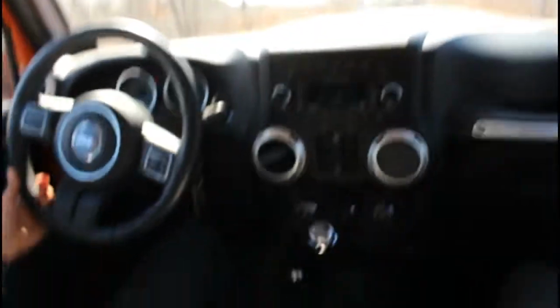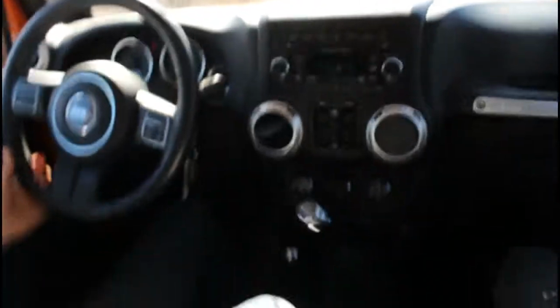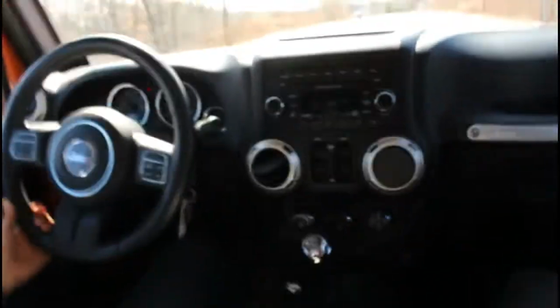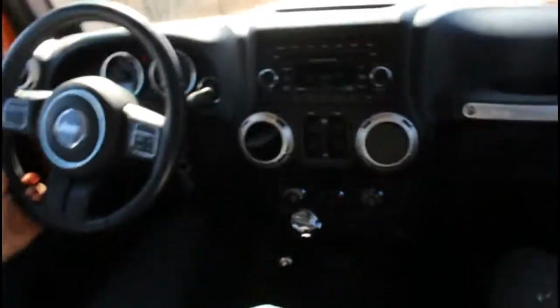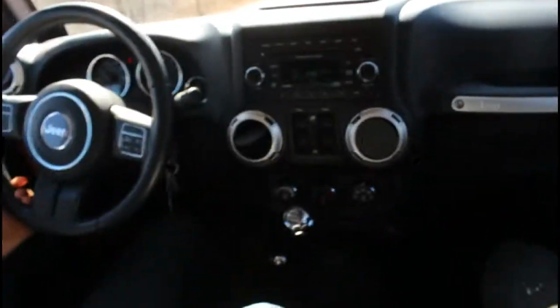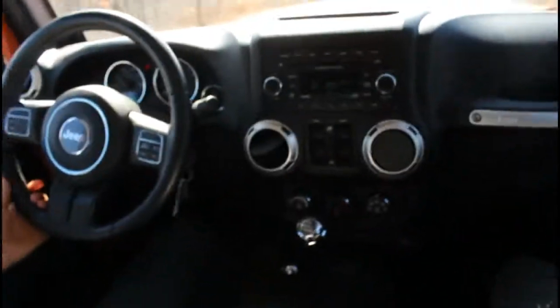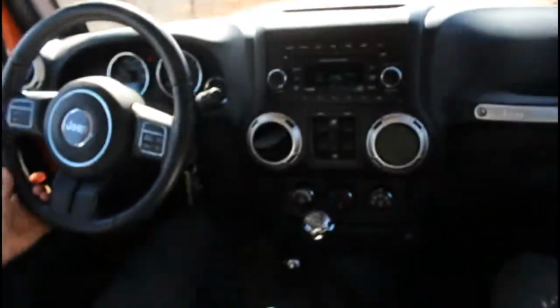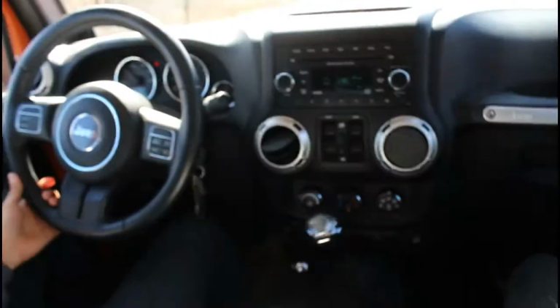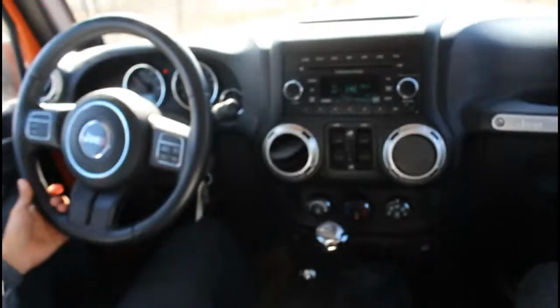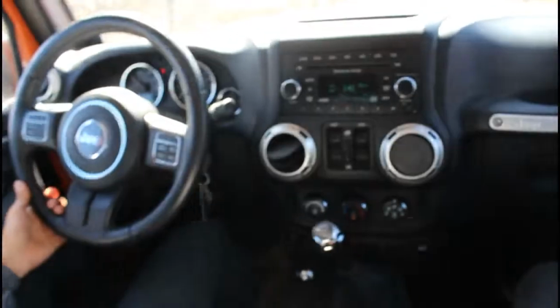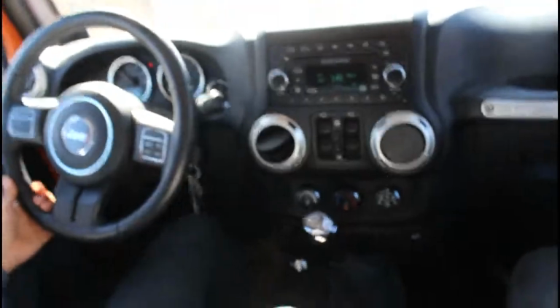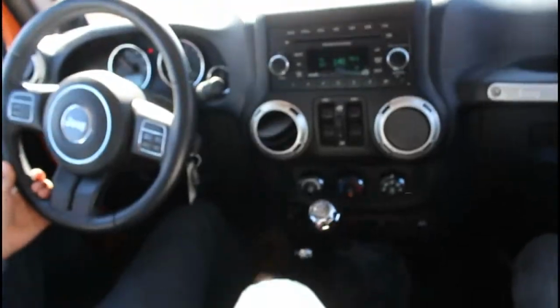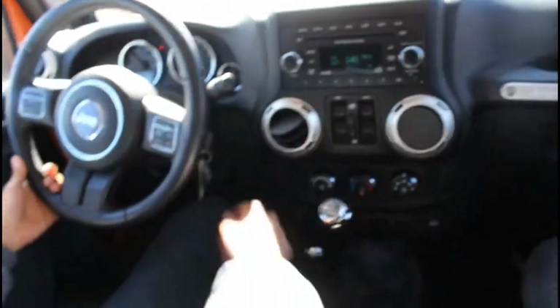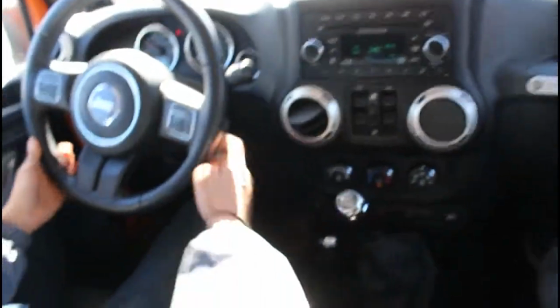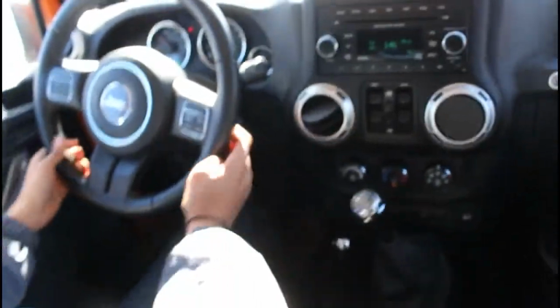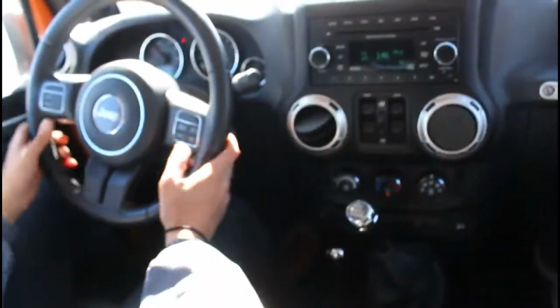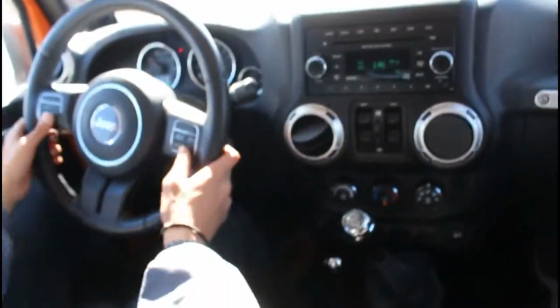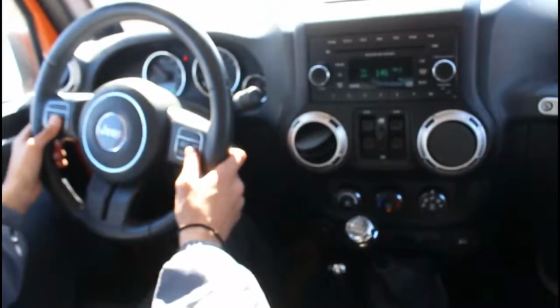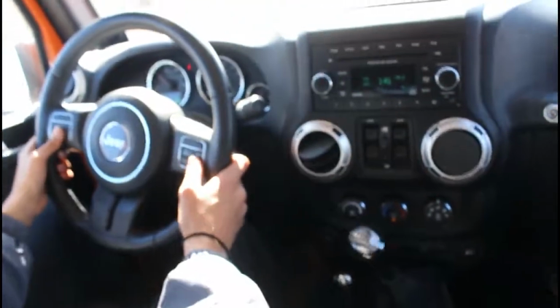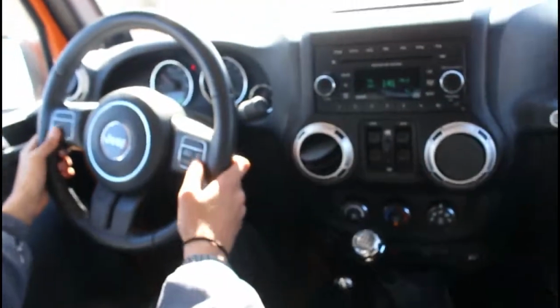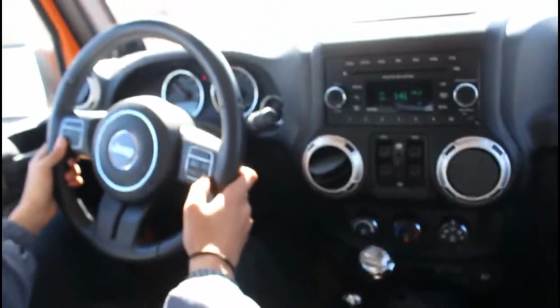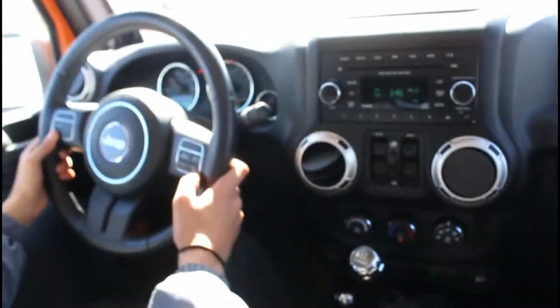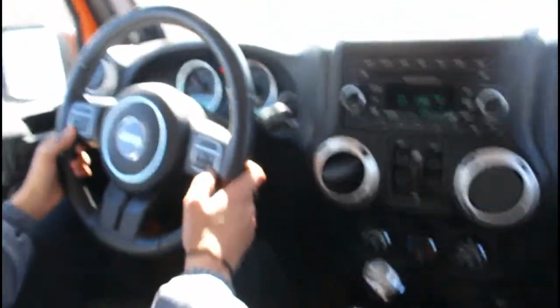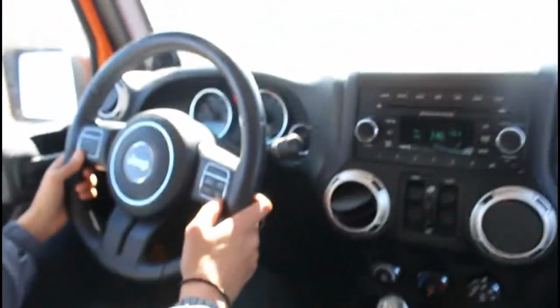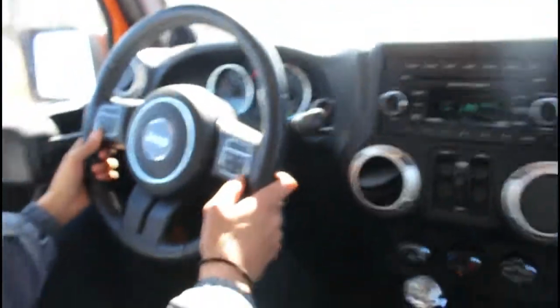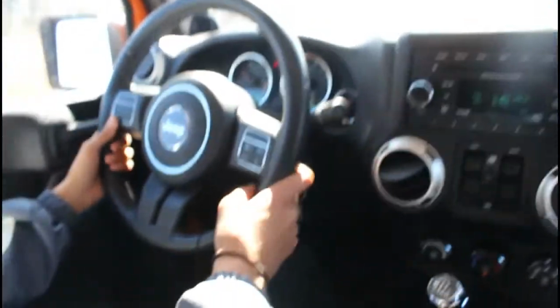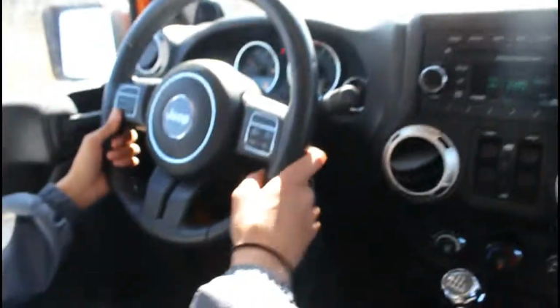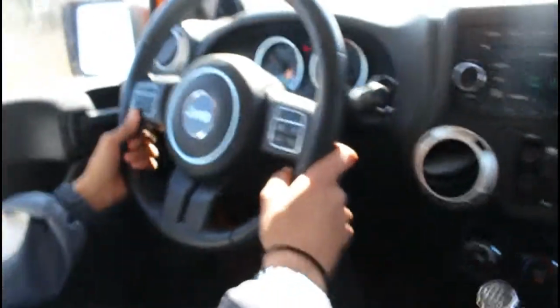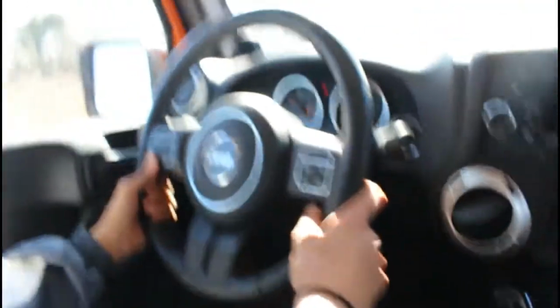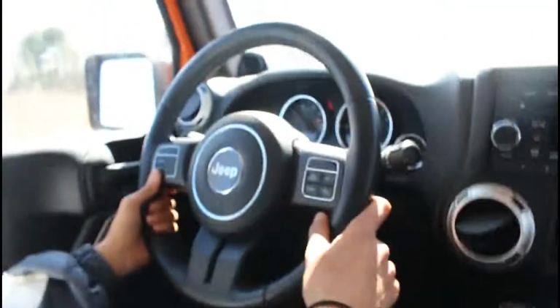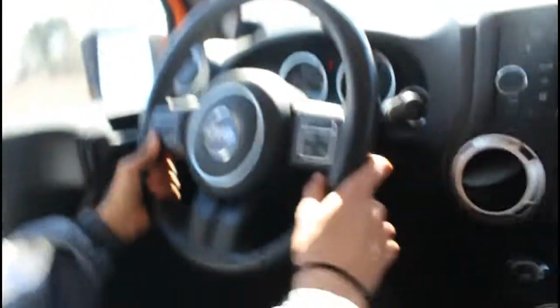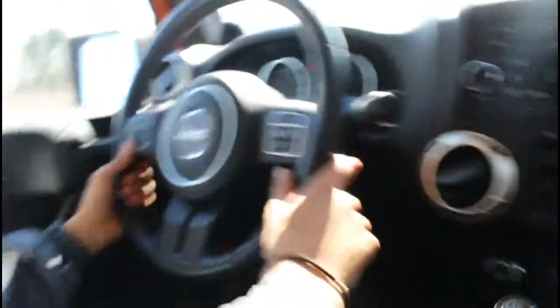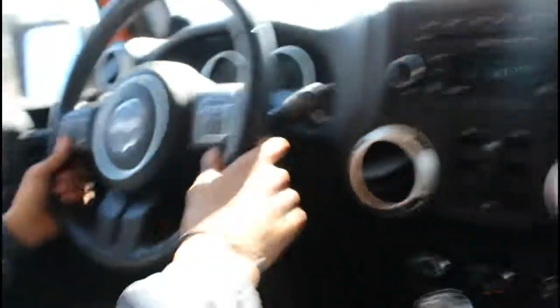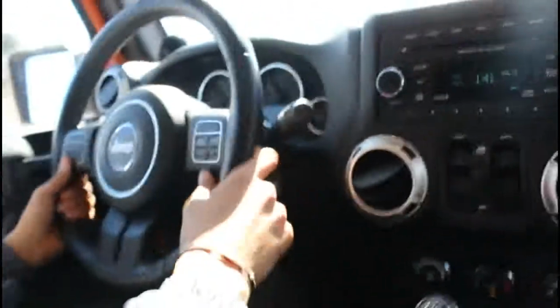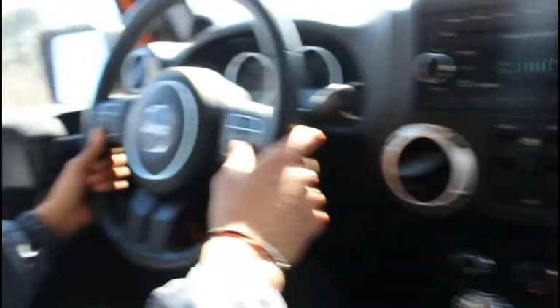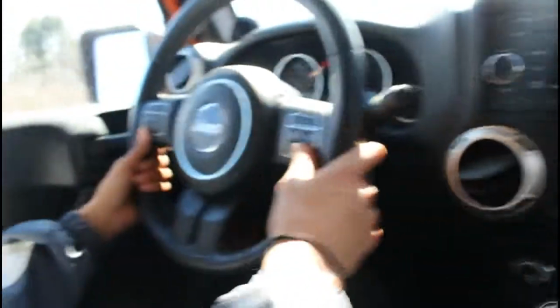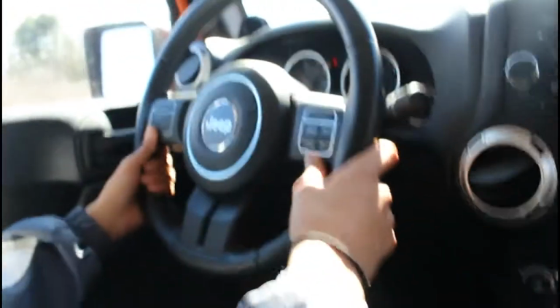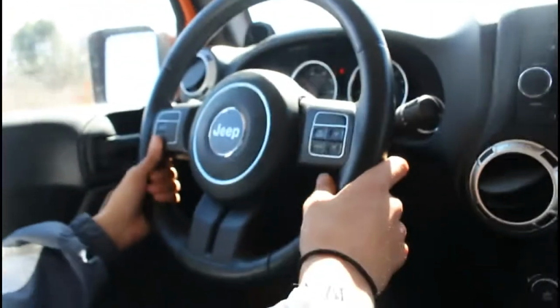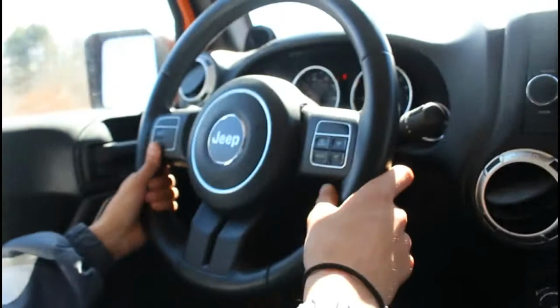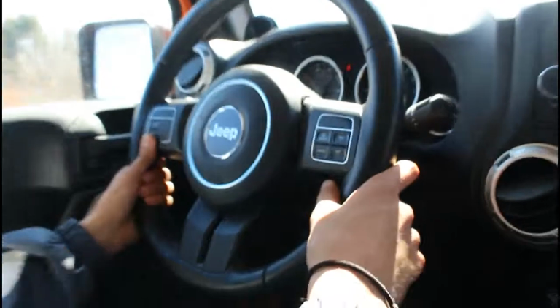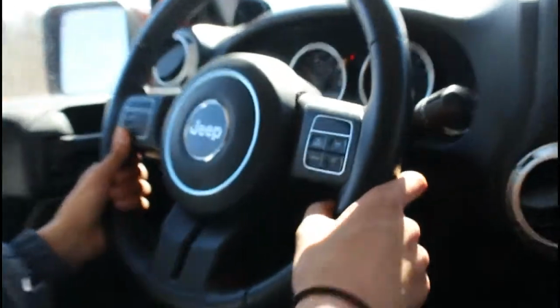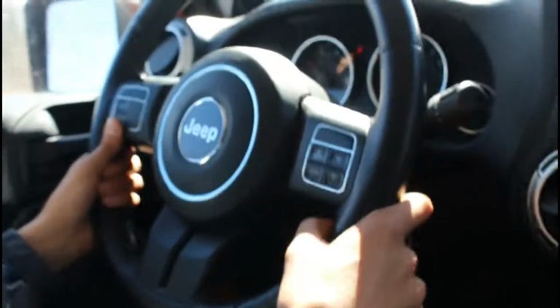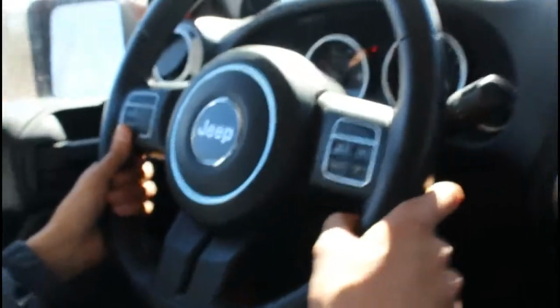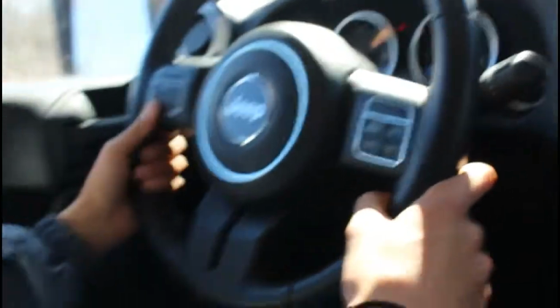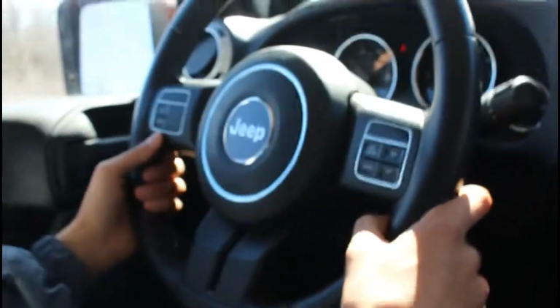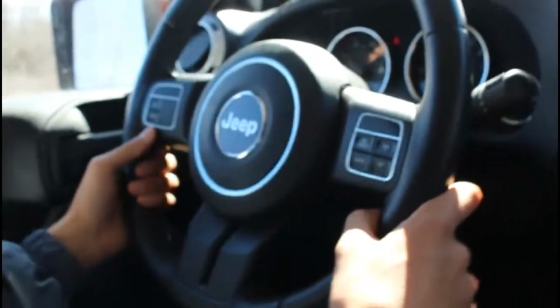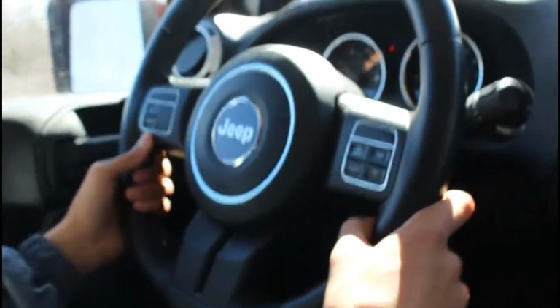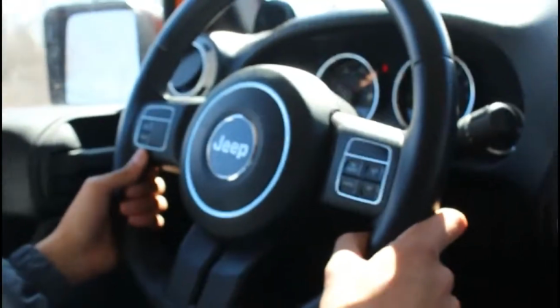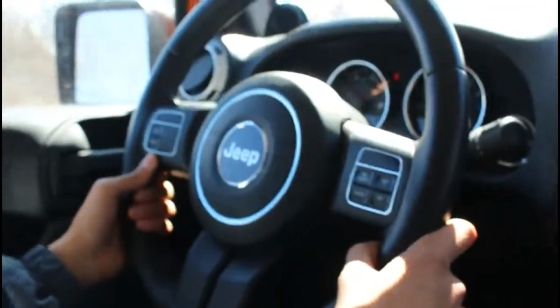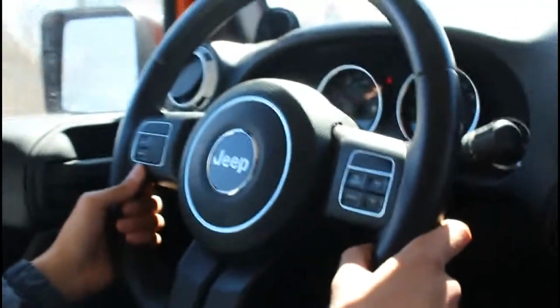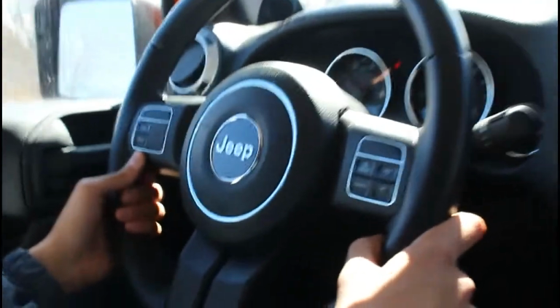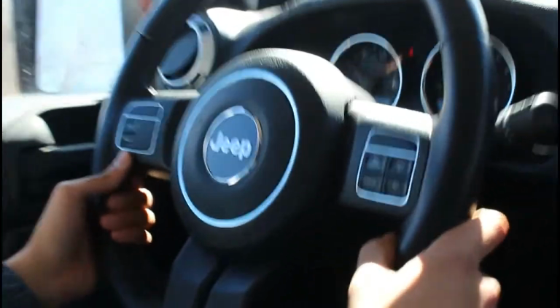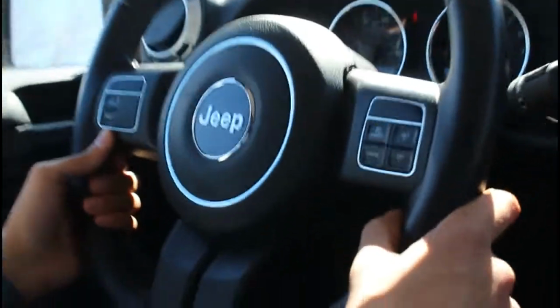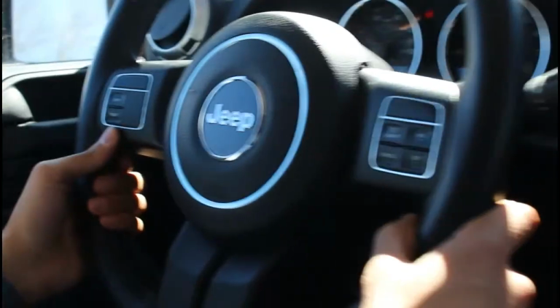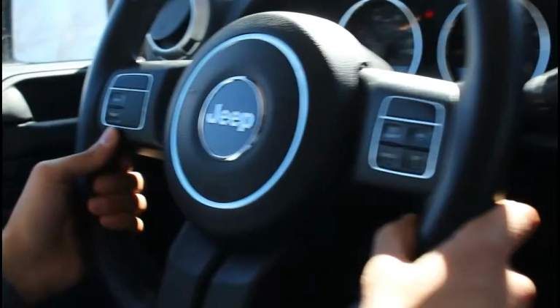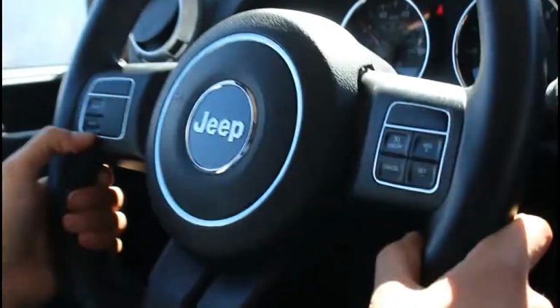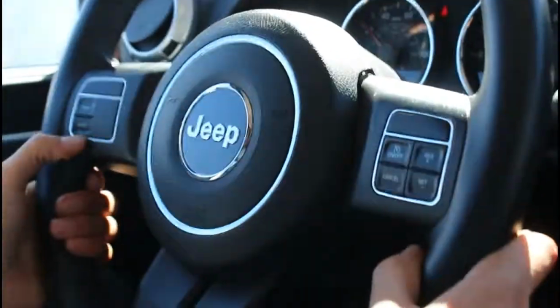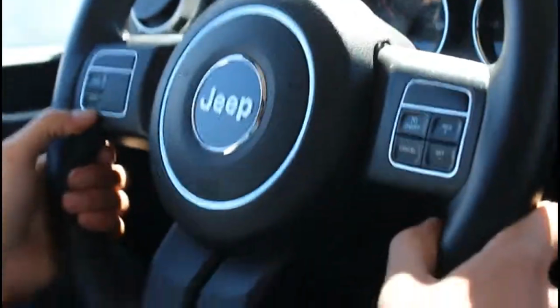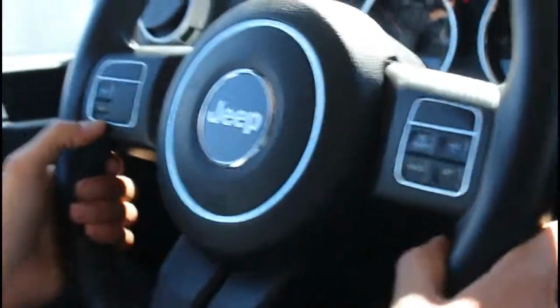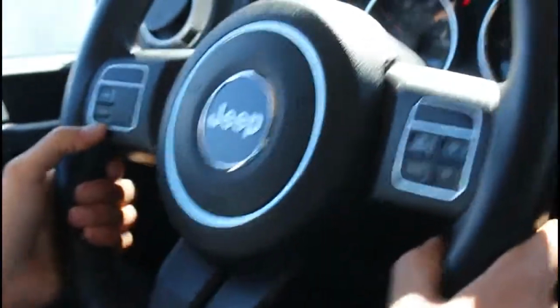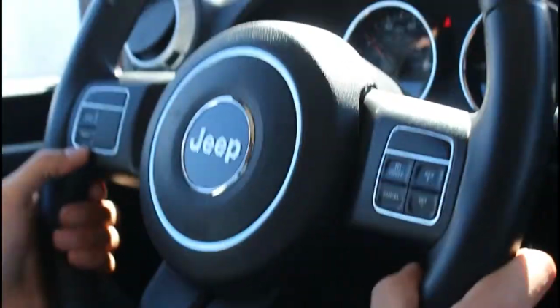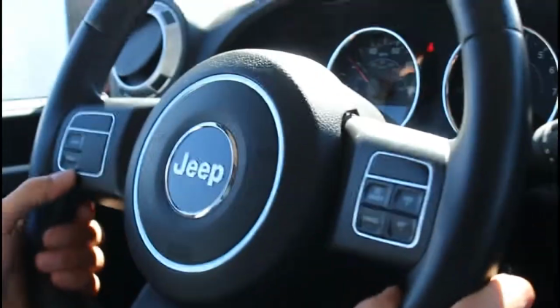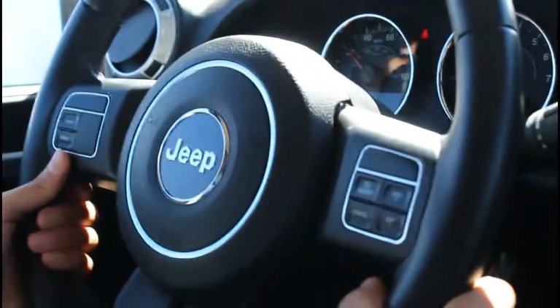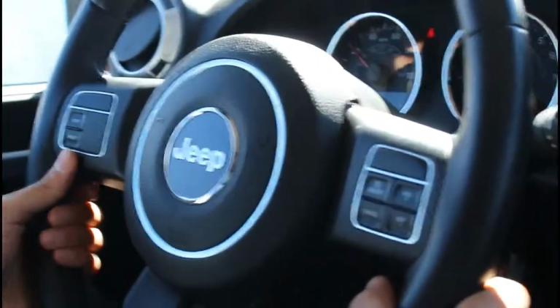The car is very smooth and very clean. There are a lot of steering wheel options, cruise control, and trip details.